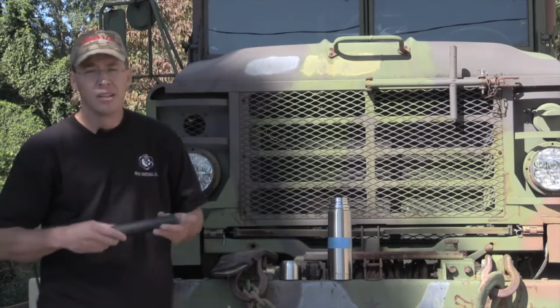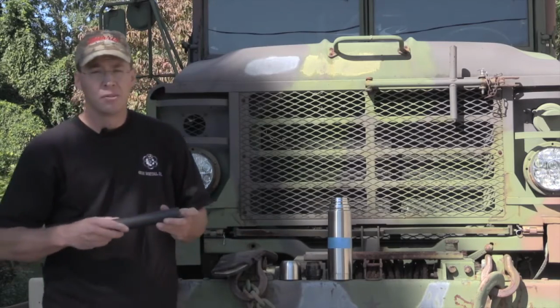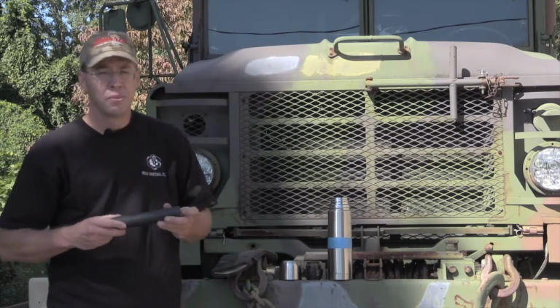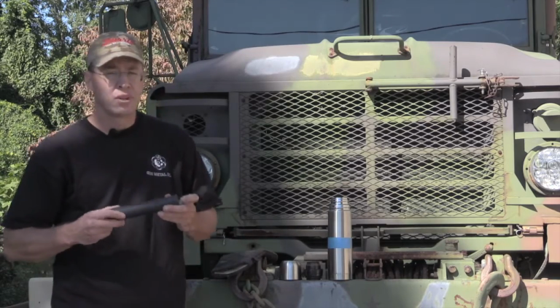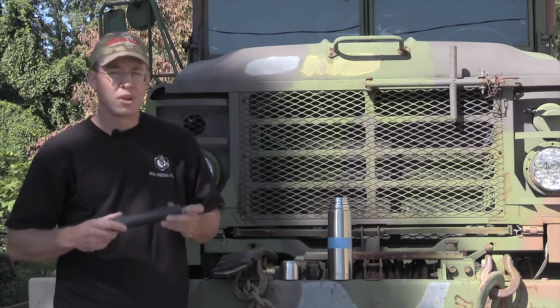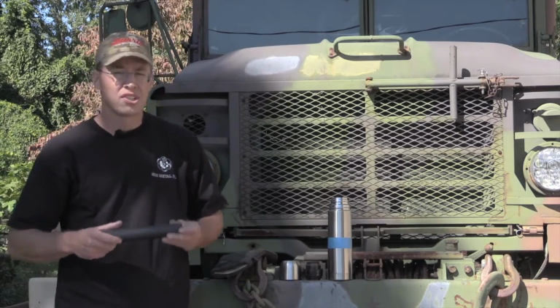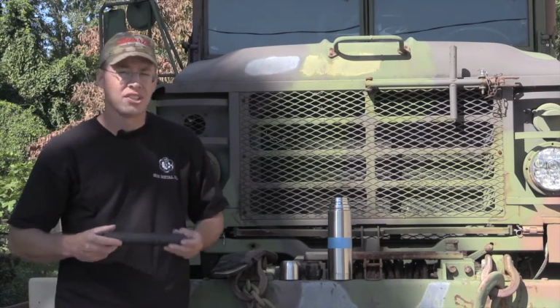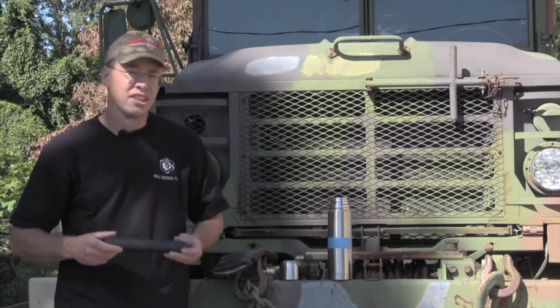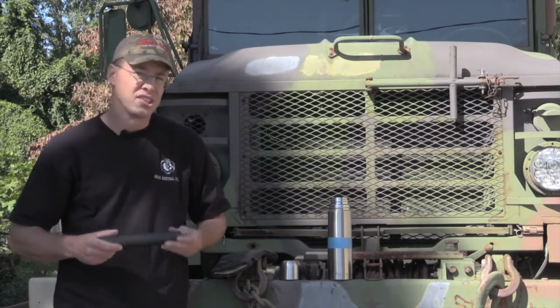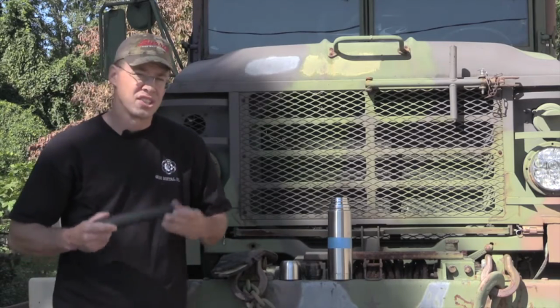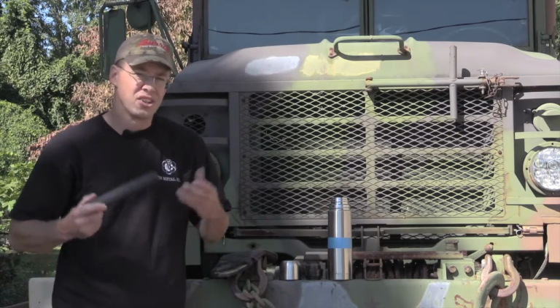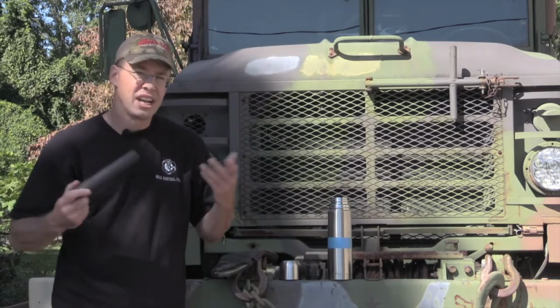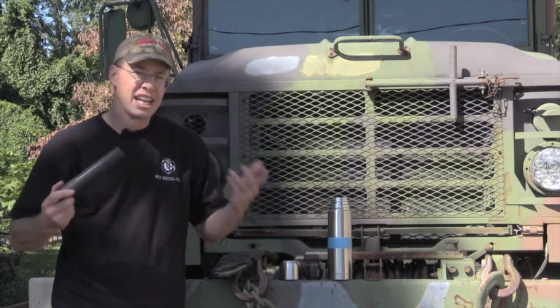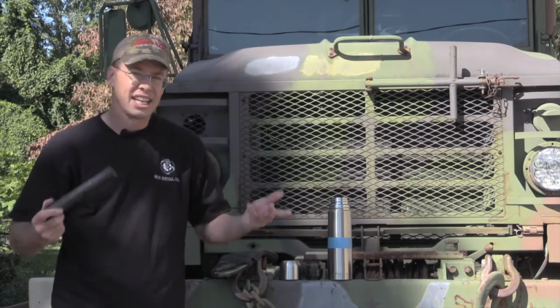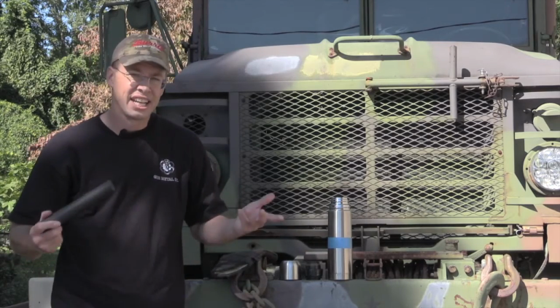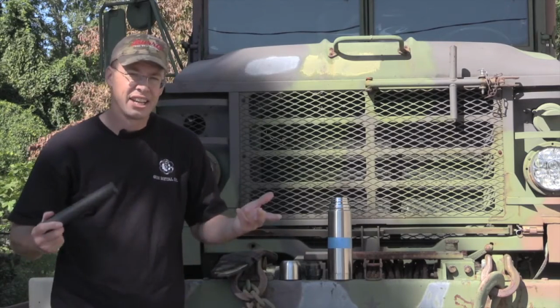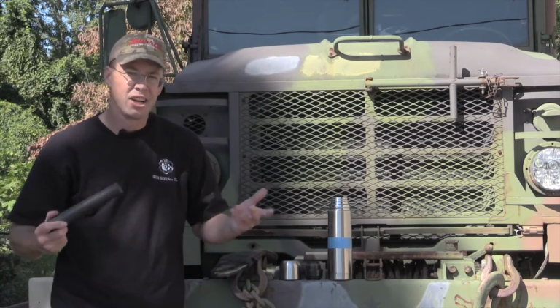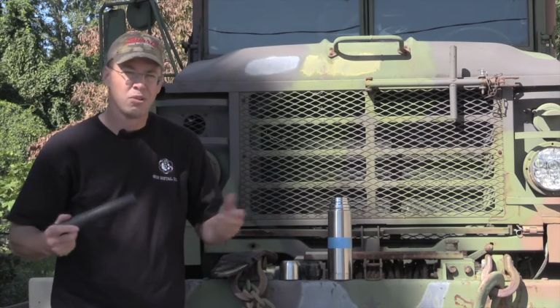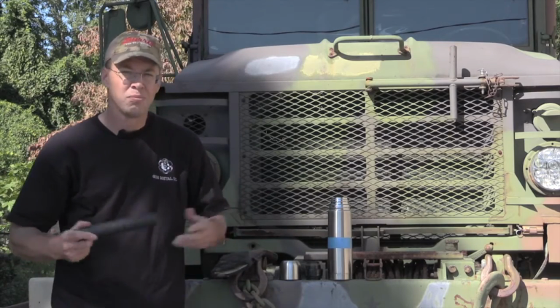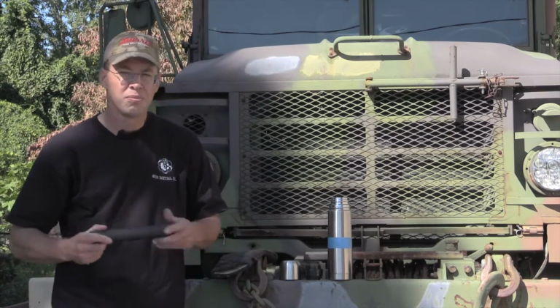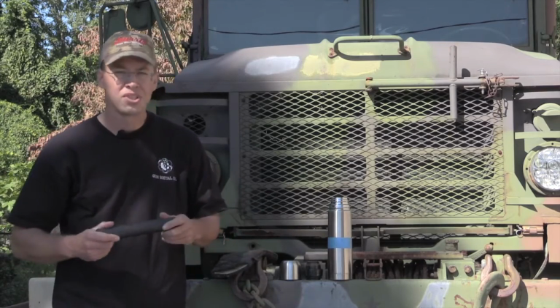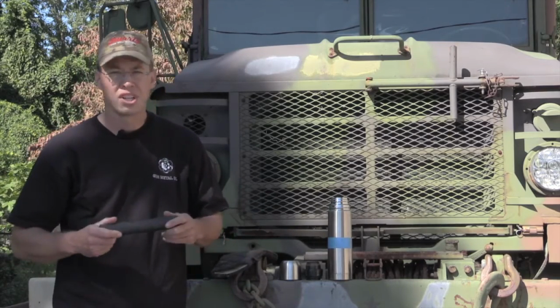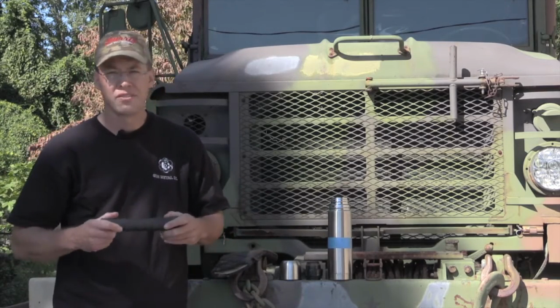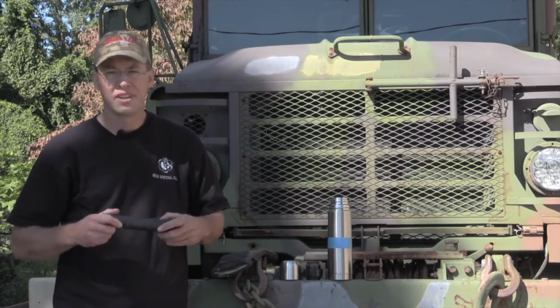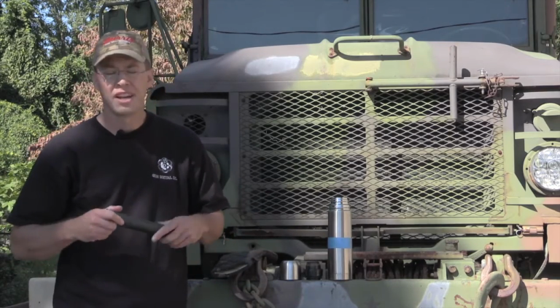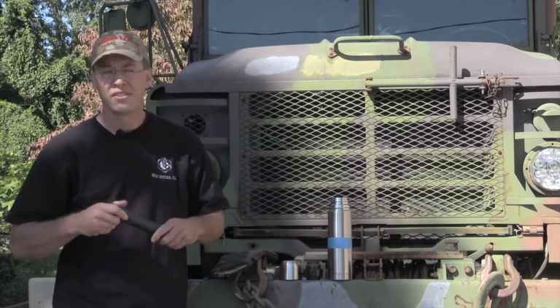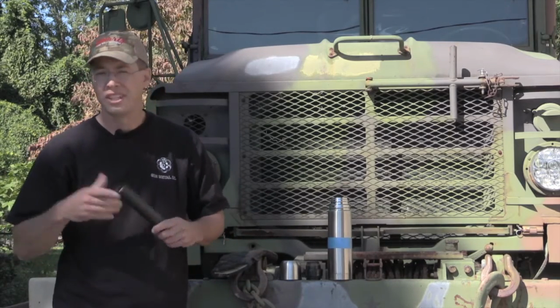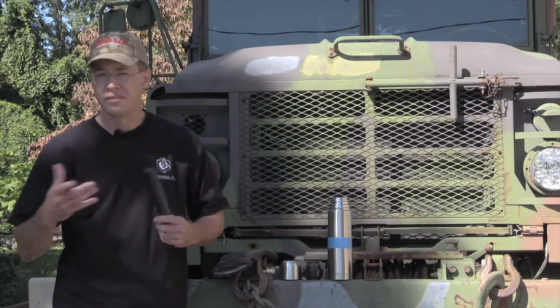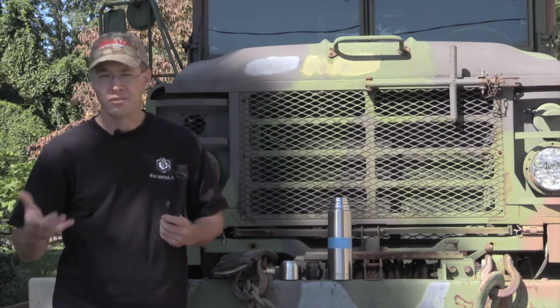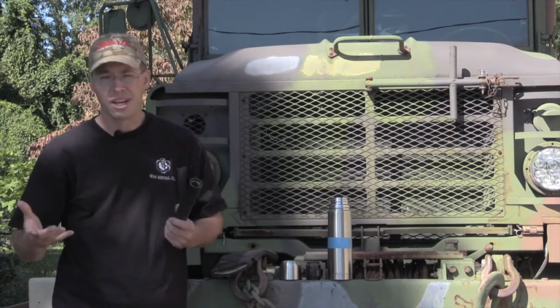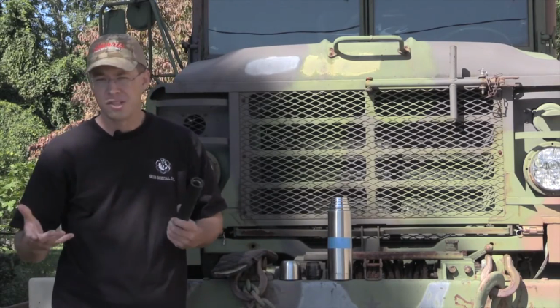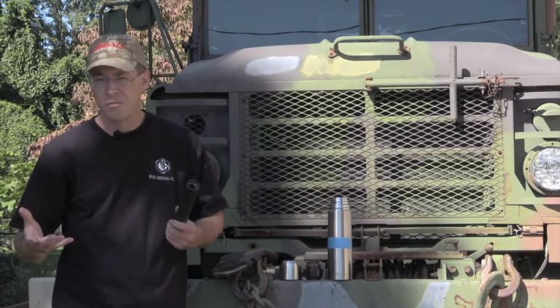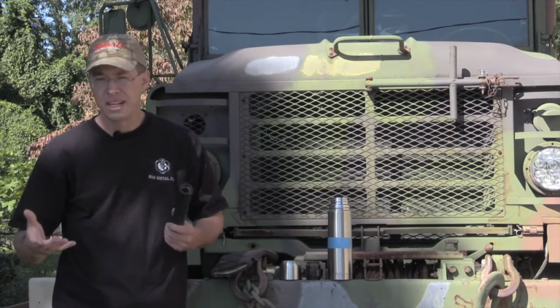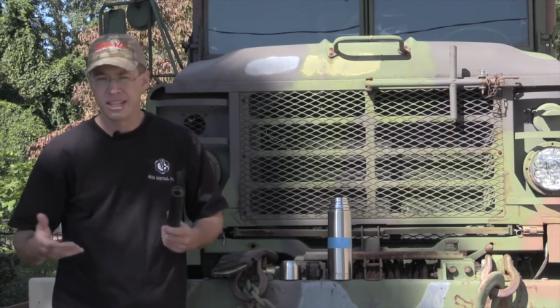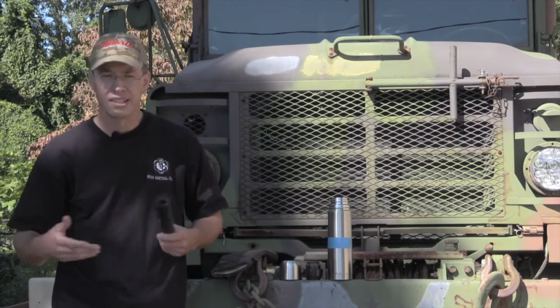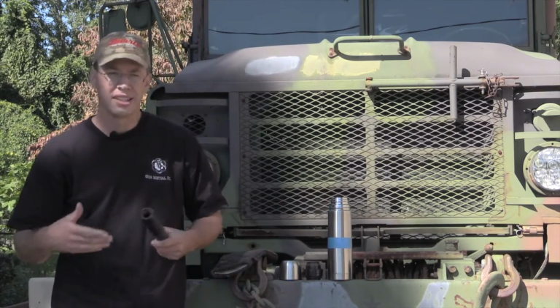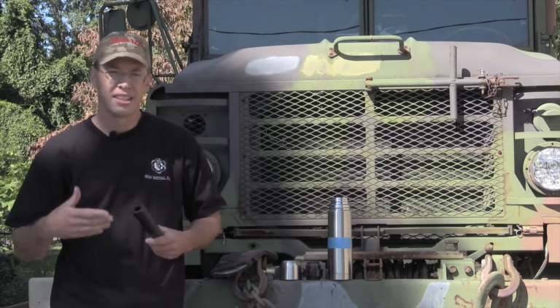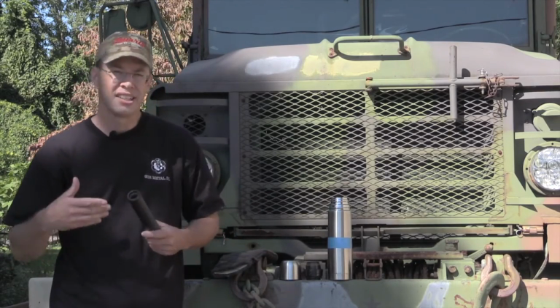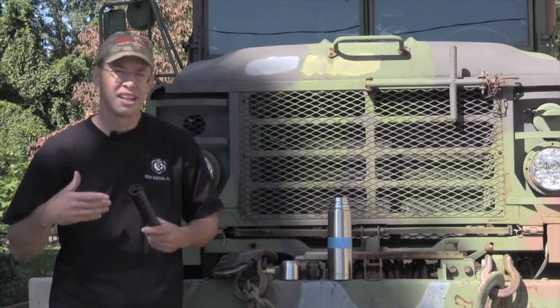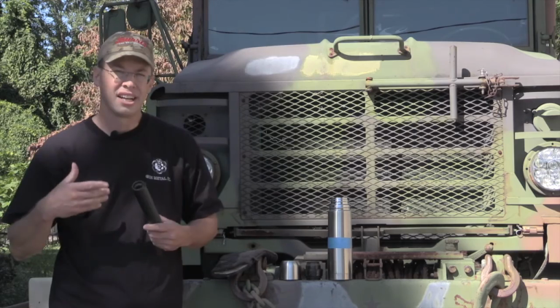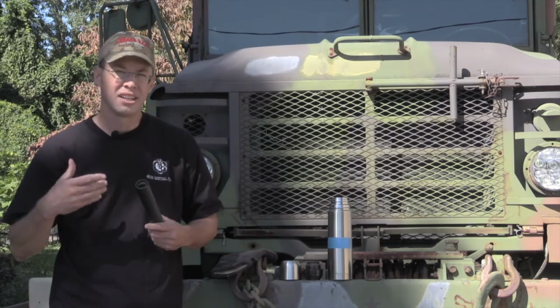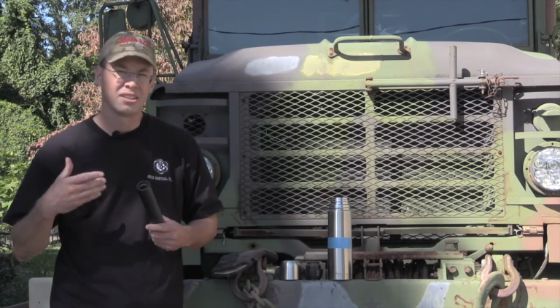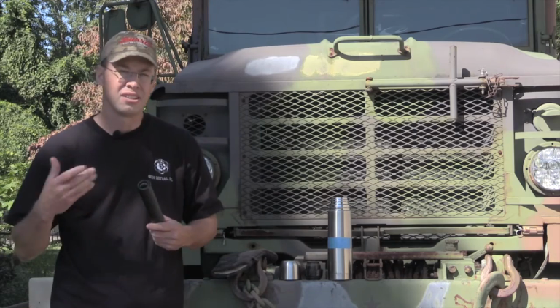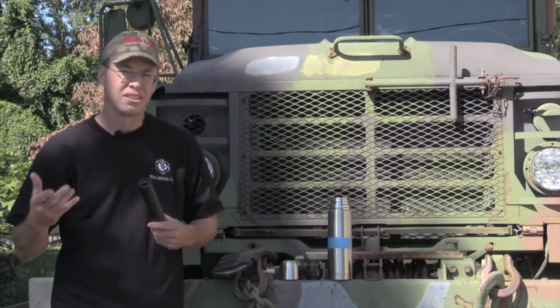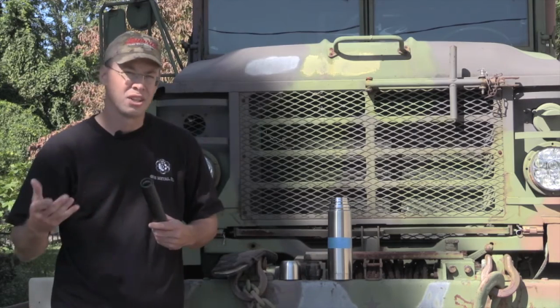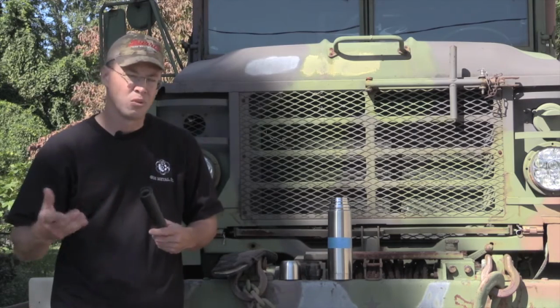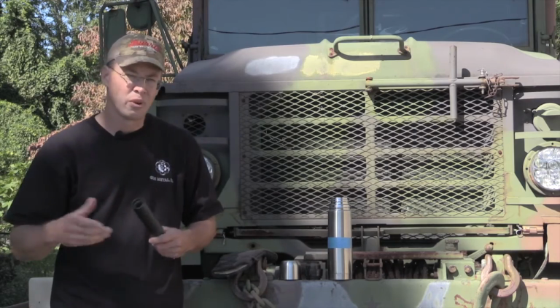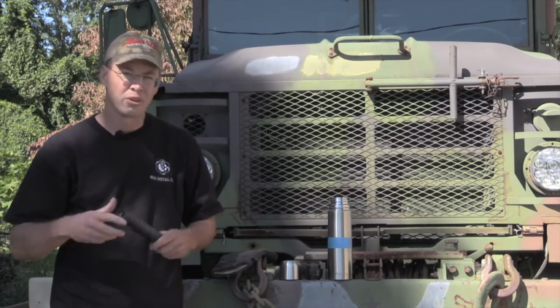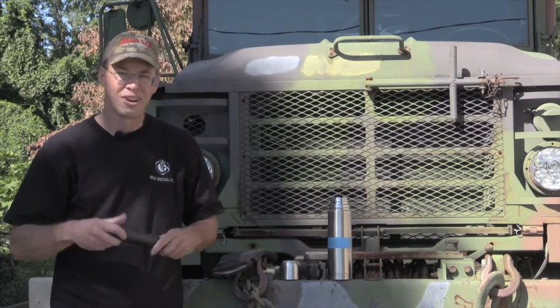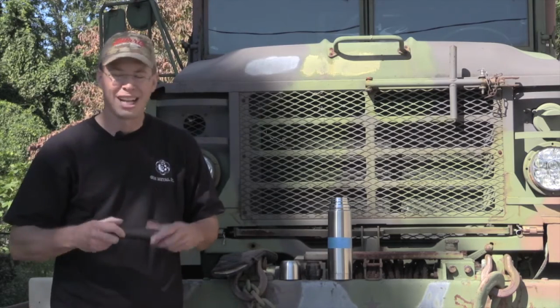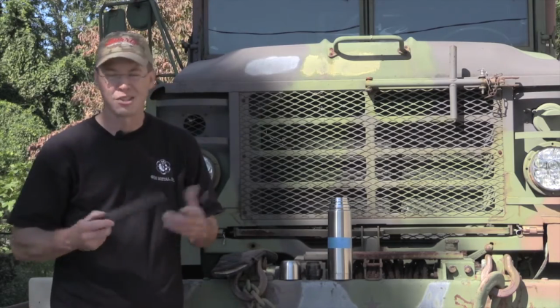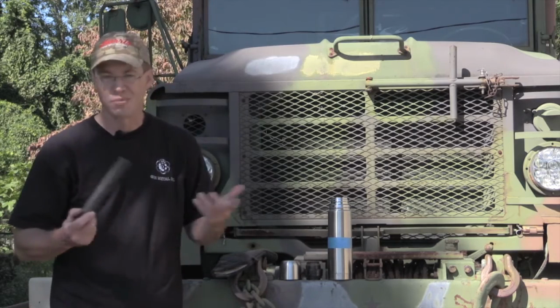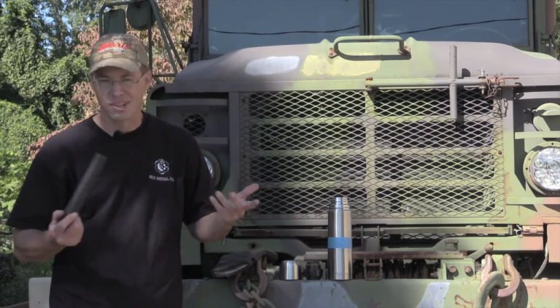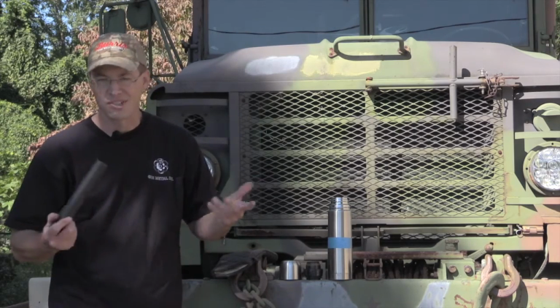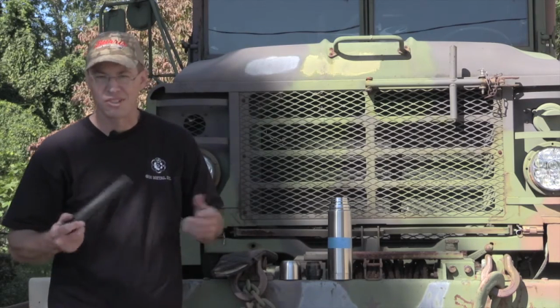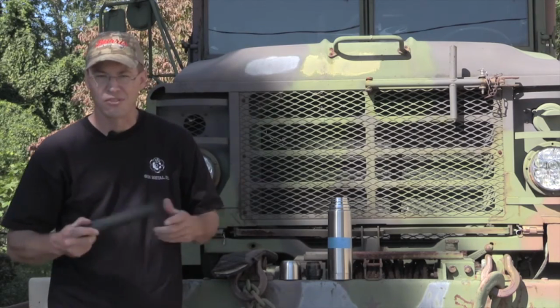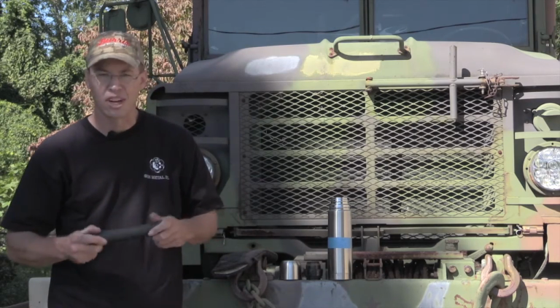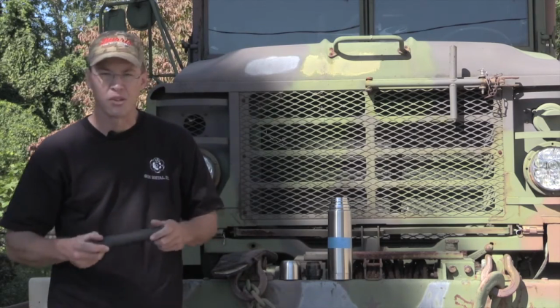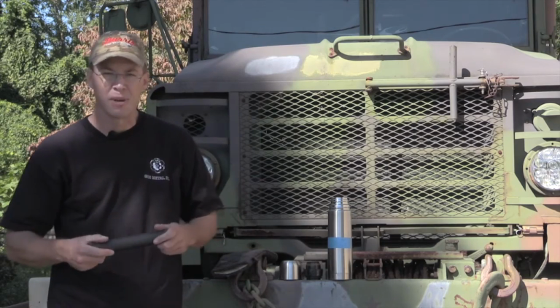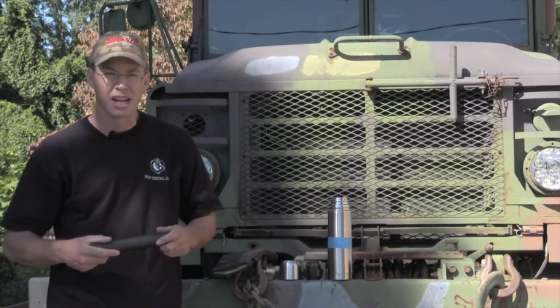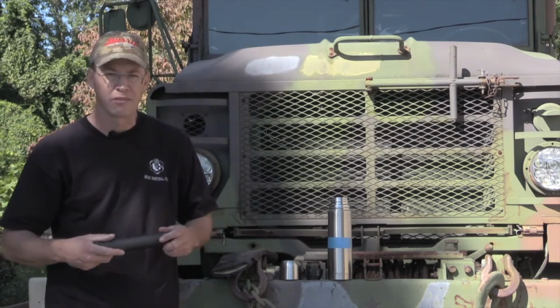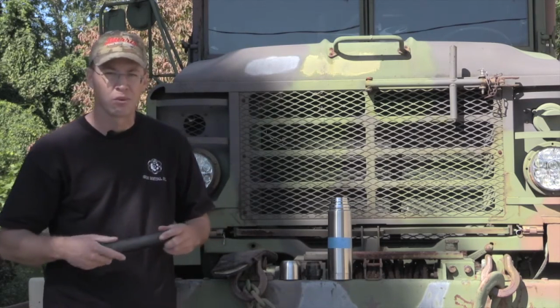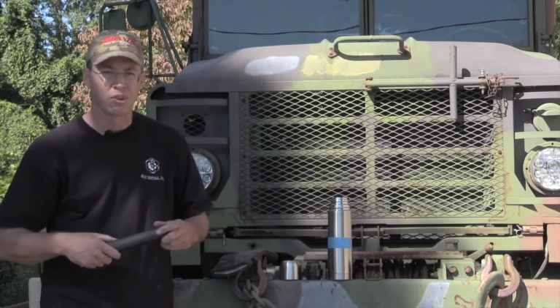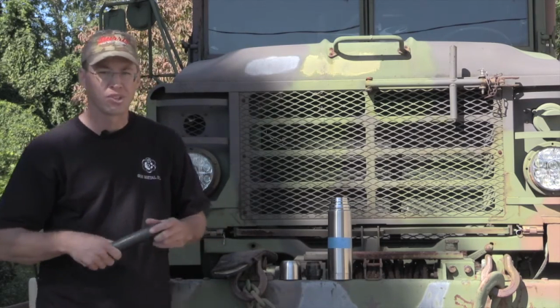The big question is, how do you get it home? If you have to leave the range immediately, you don't want to throw a hot suppressor in your range bag, of course.